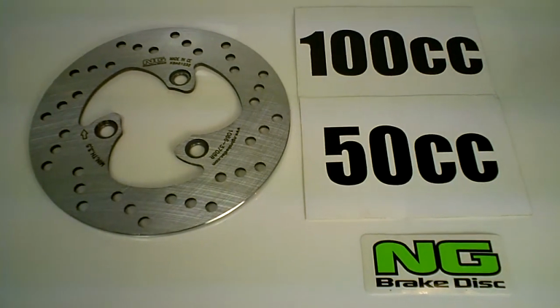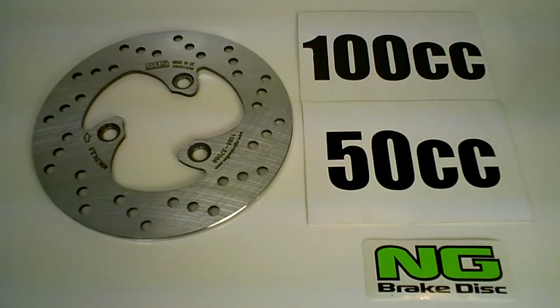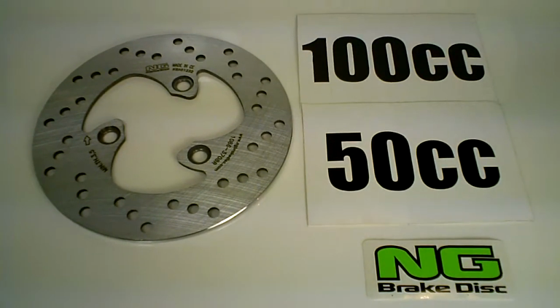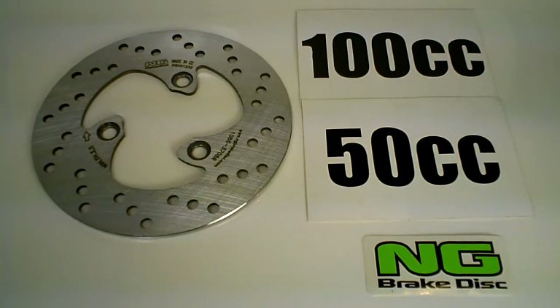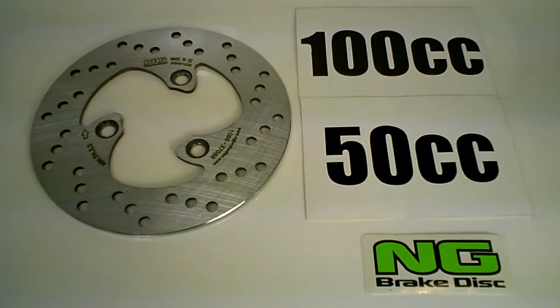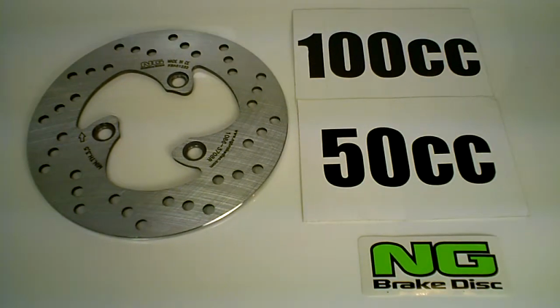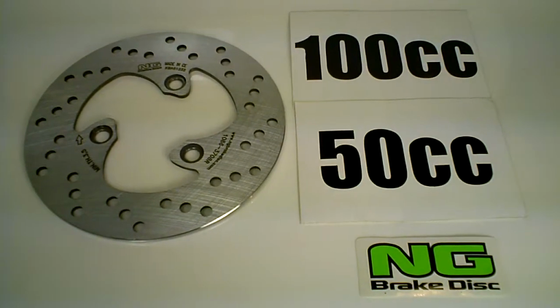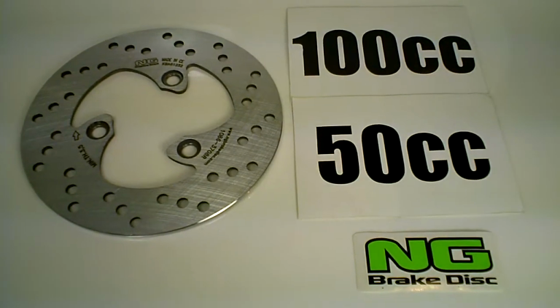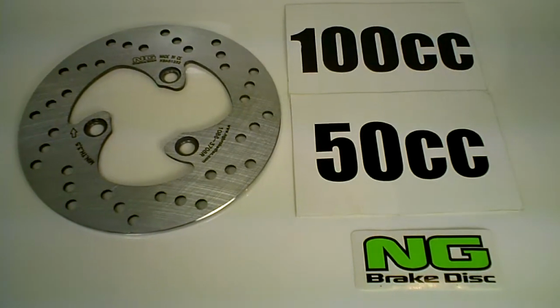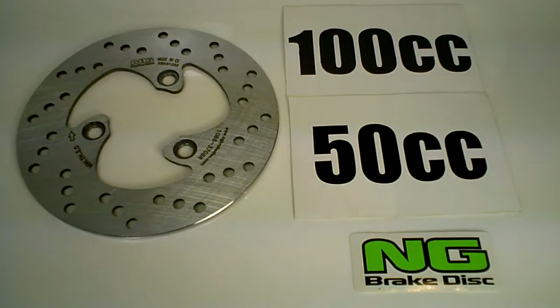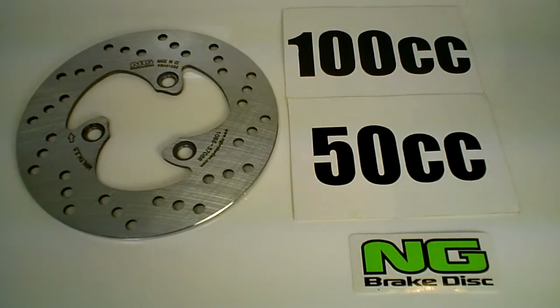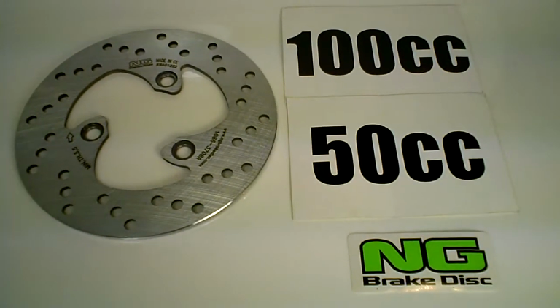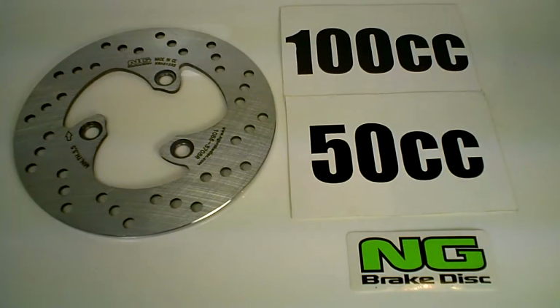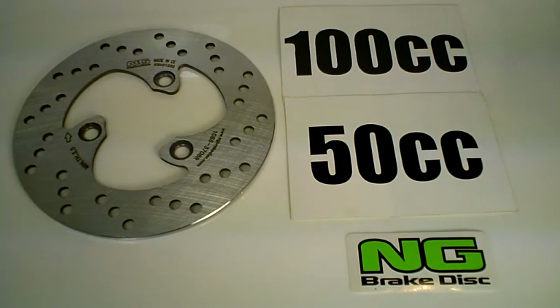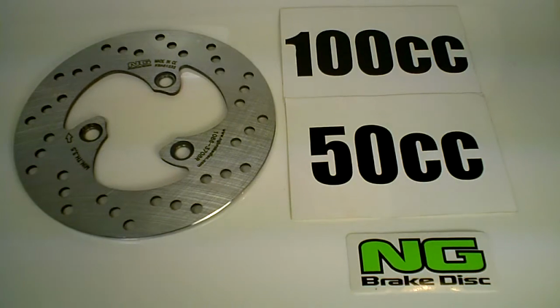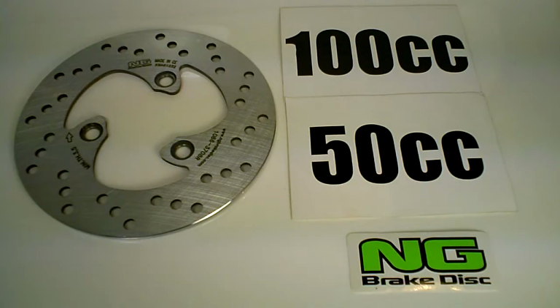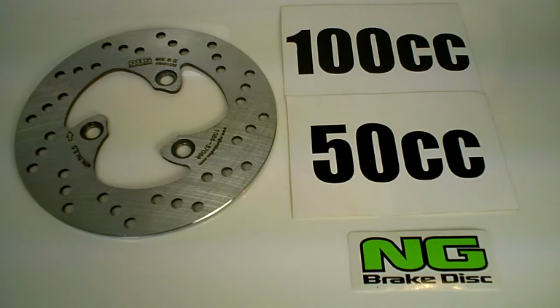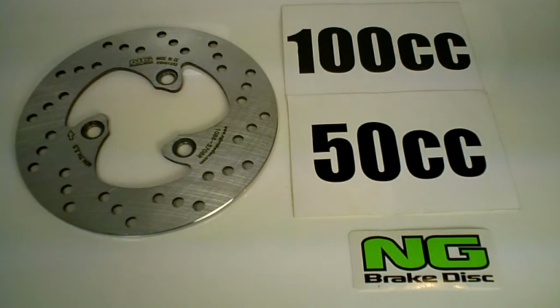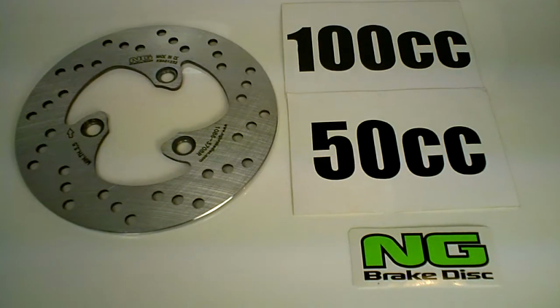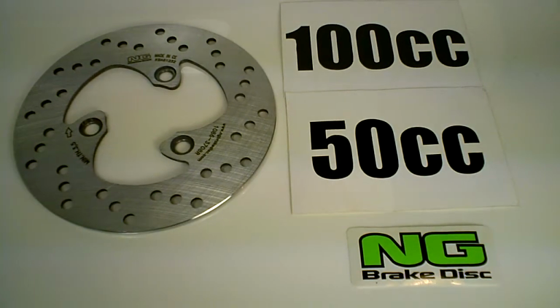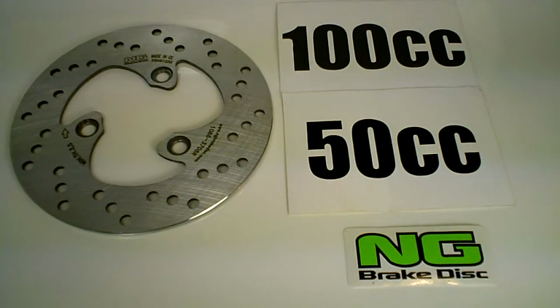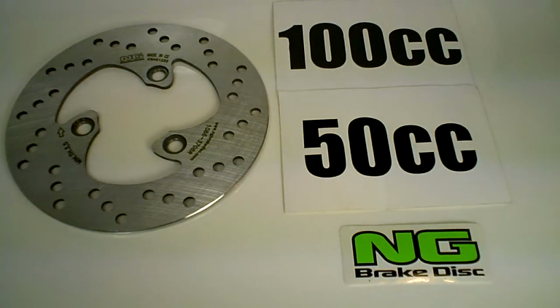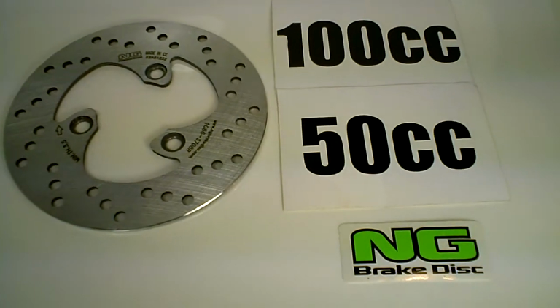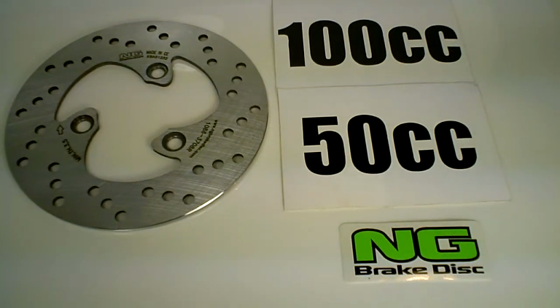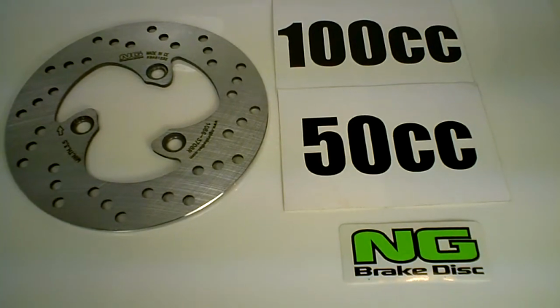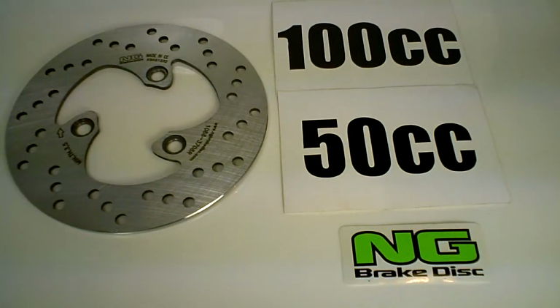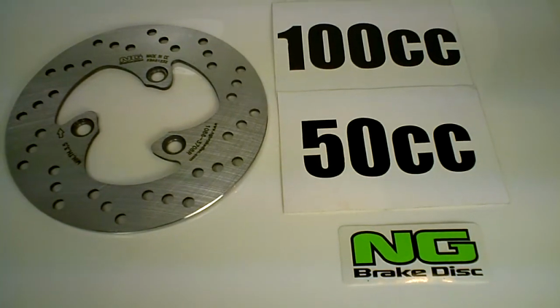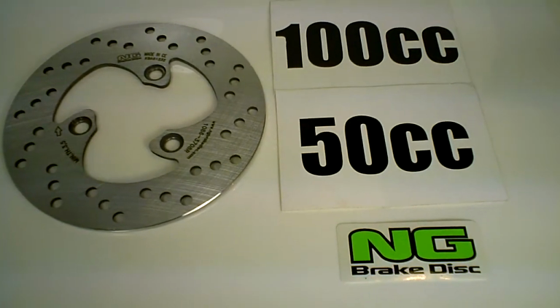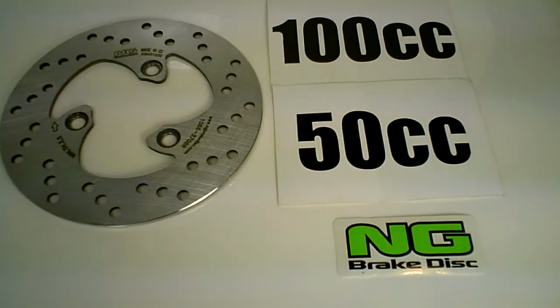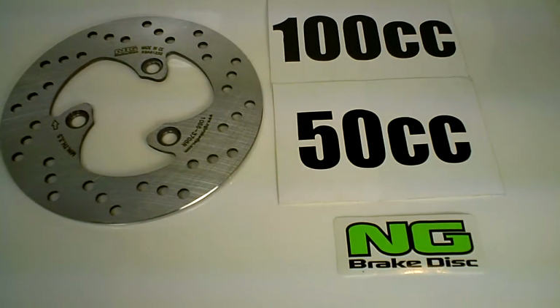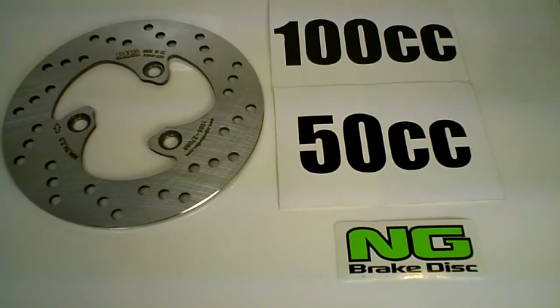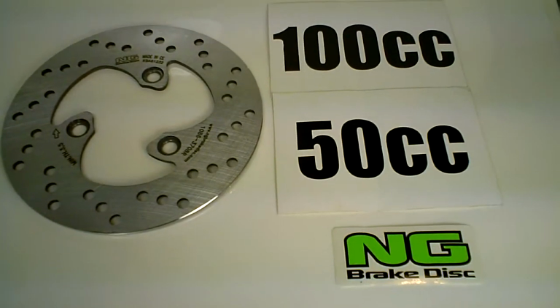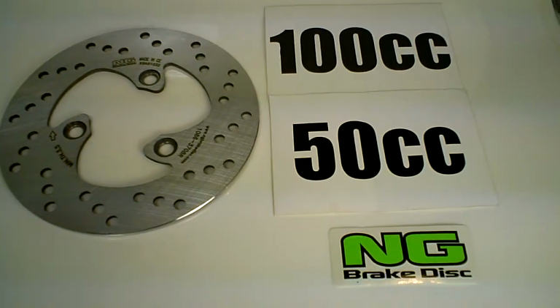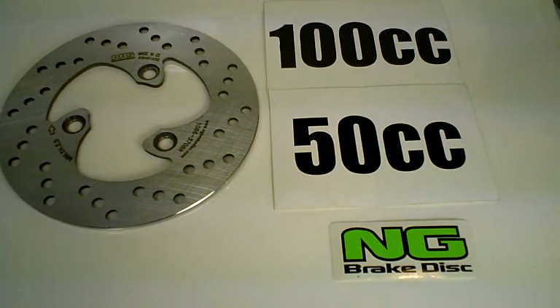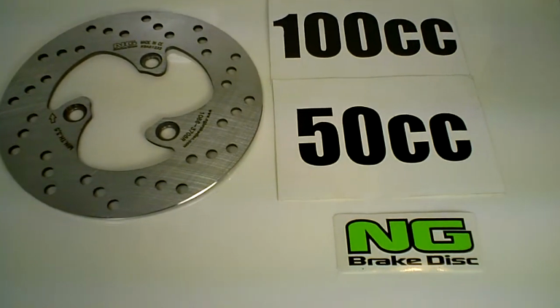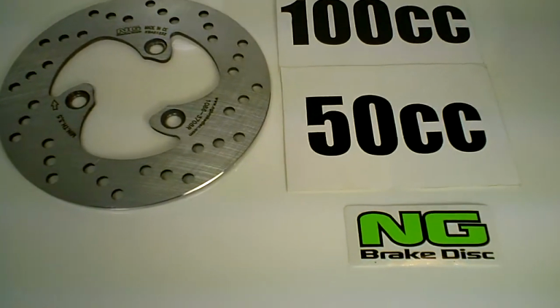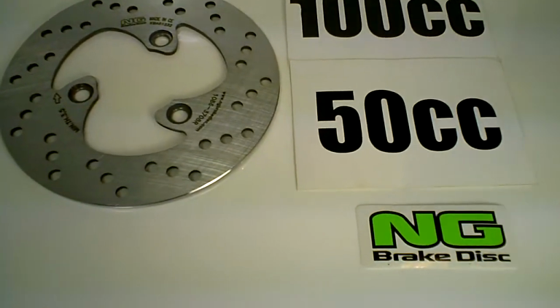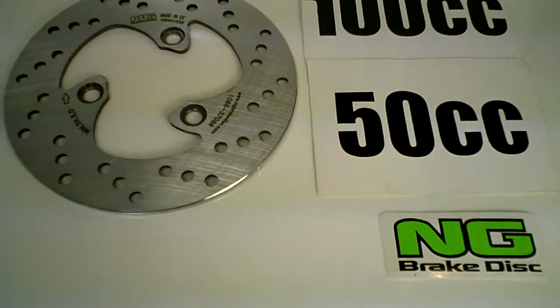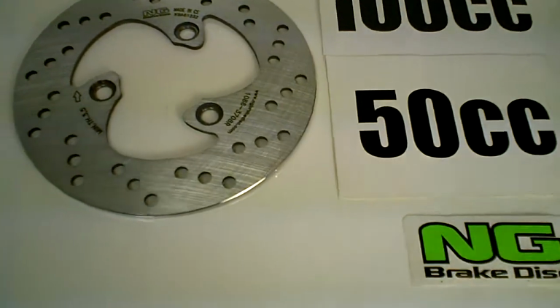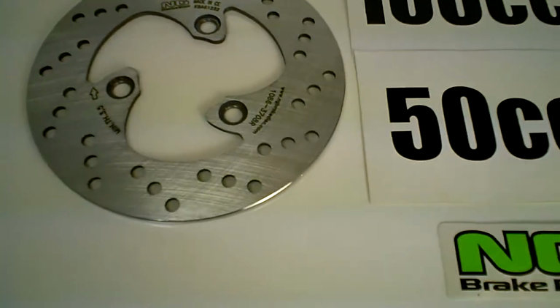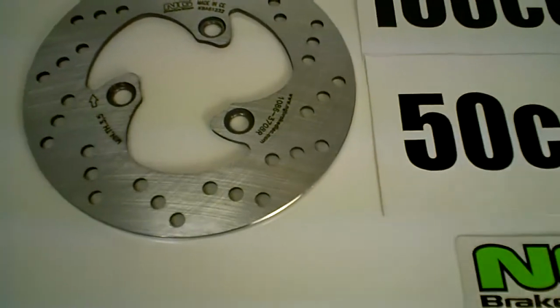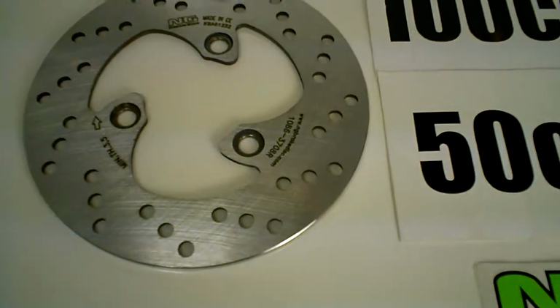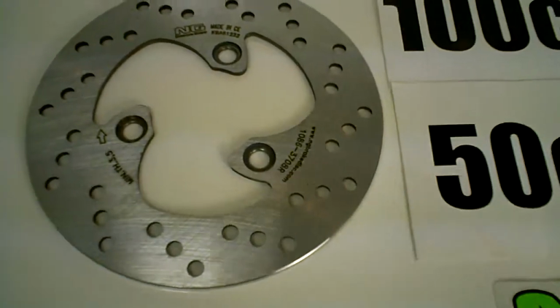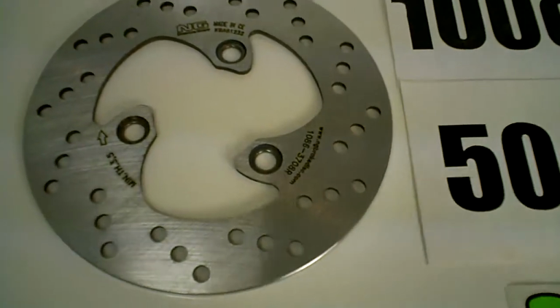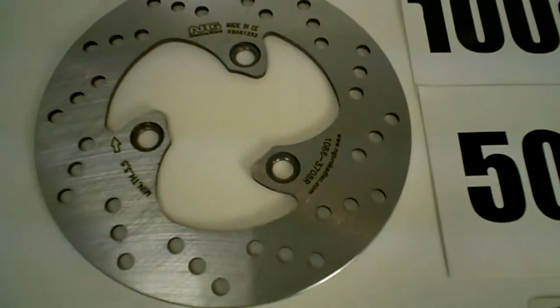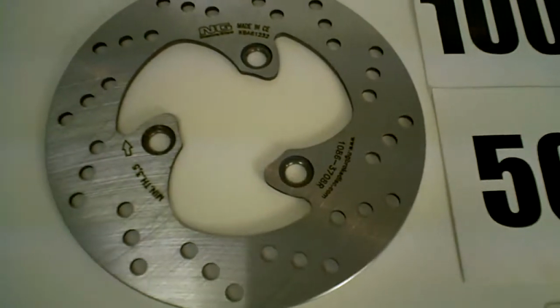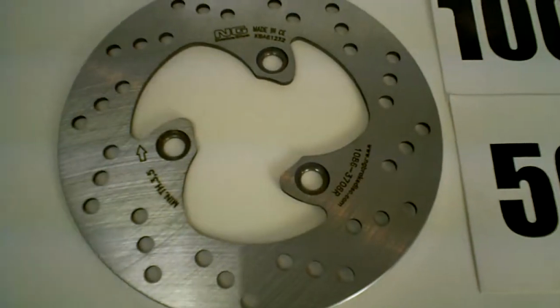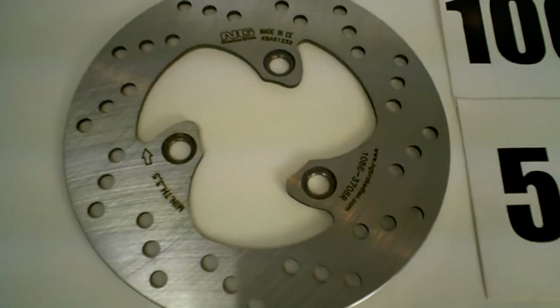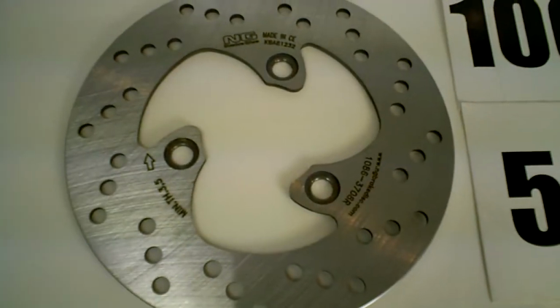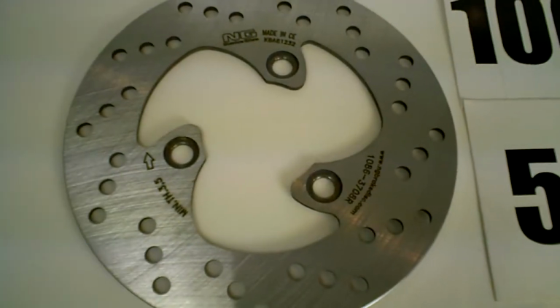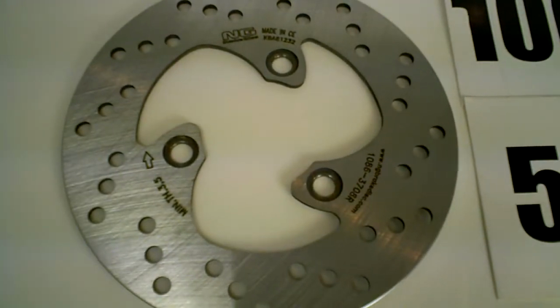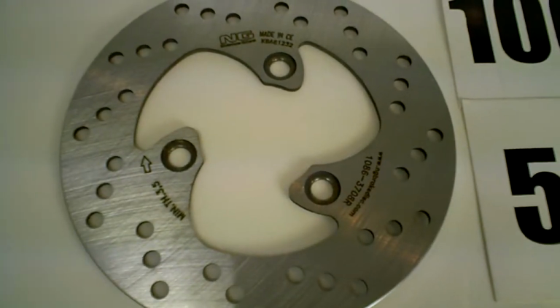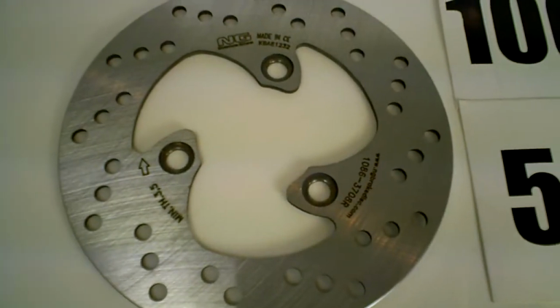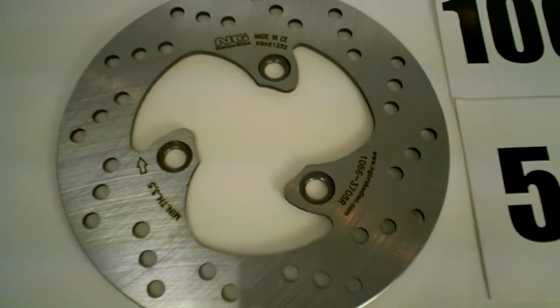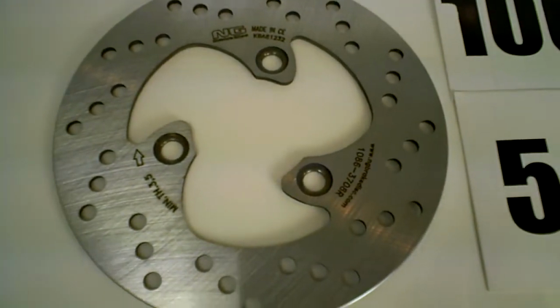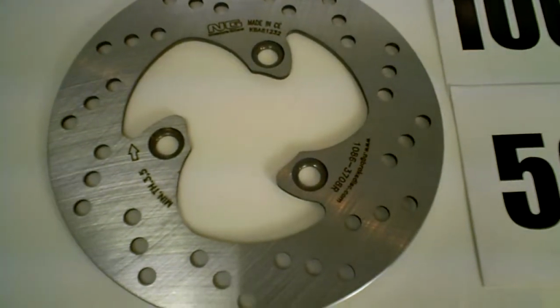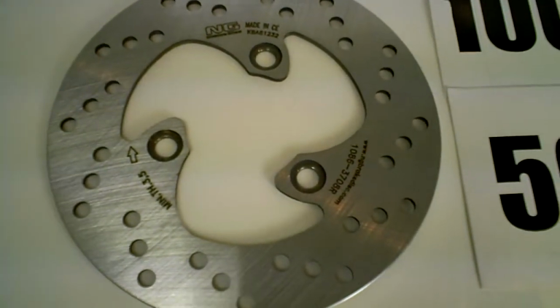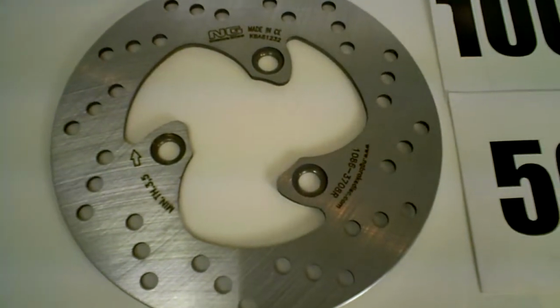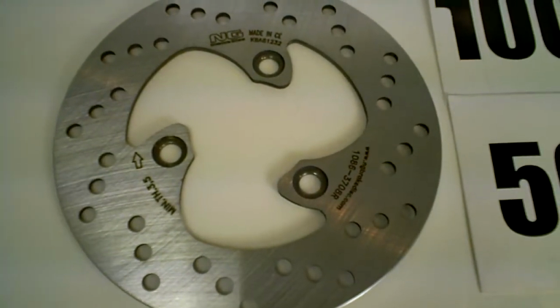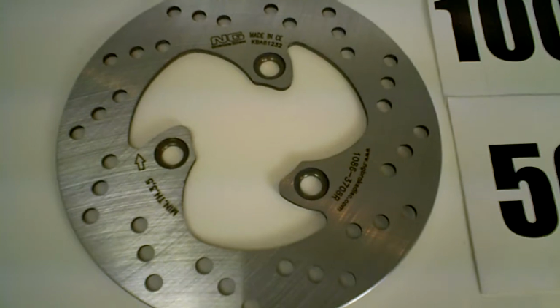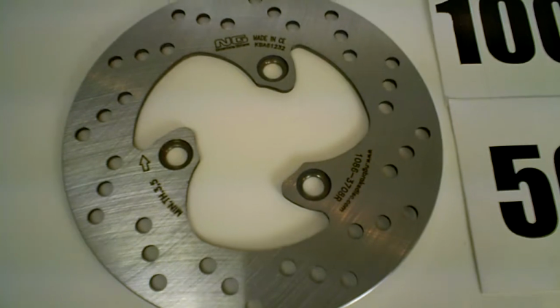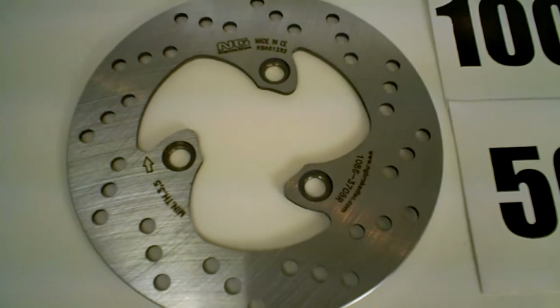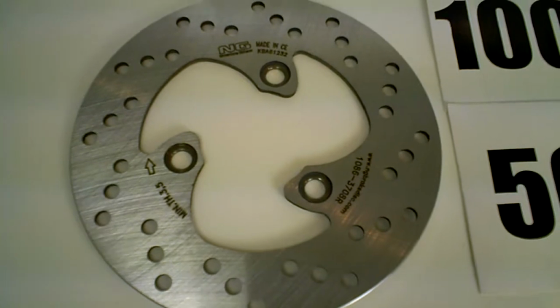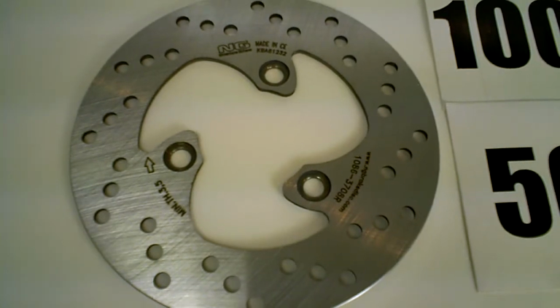These are vastly superior to the standard brake discs. They're made in Spain. Again, part number 1086 from NG Disc Brake.